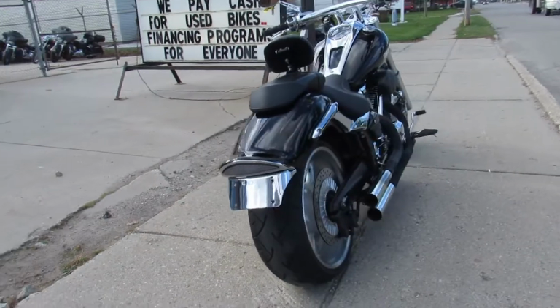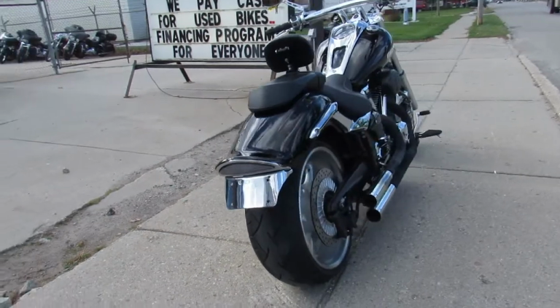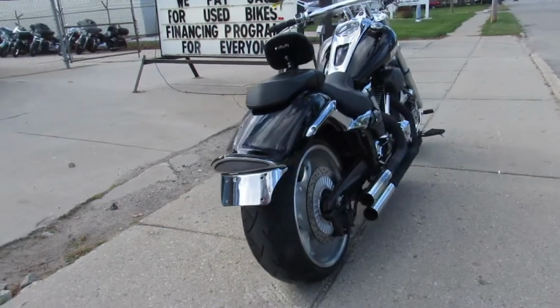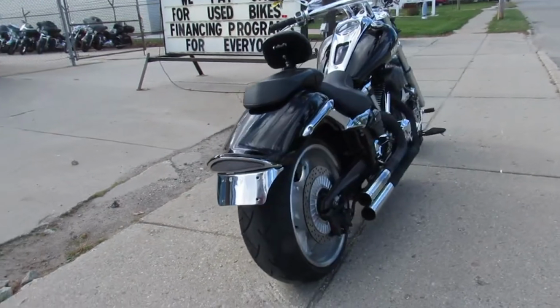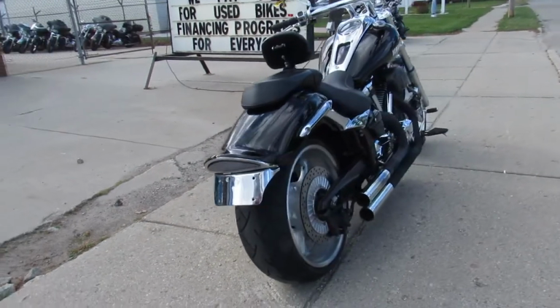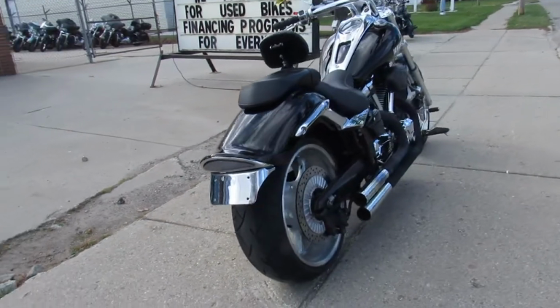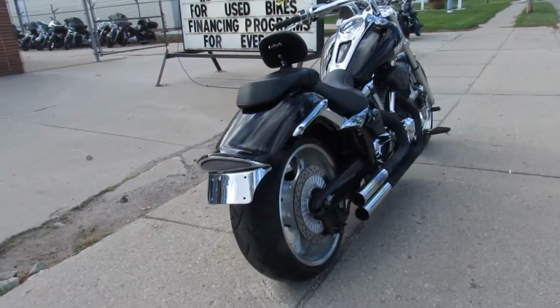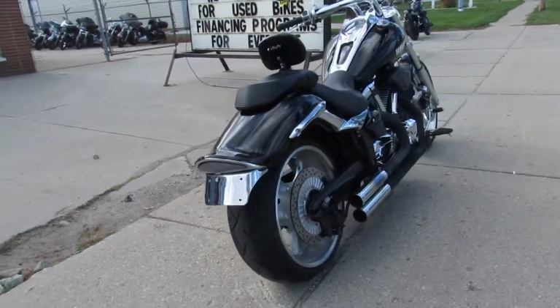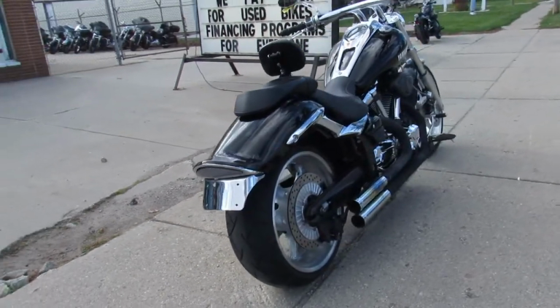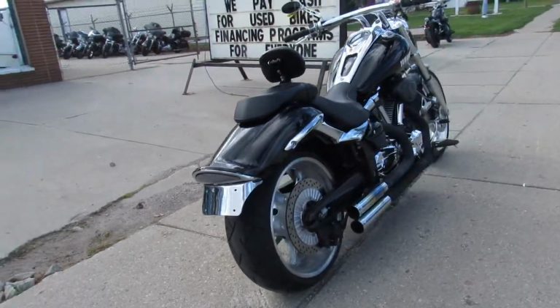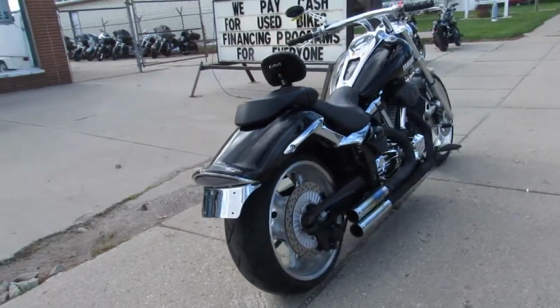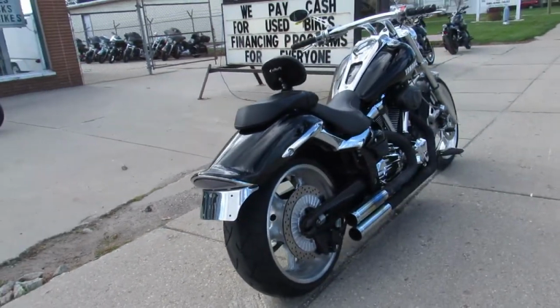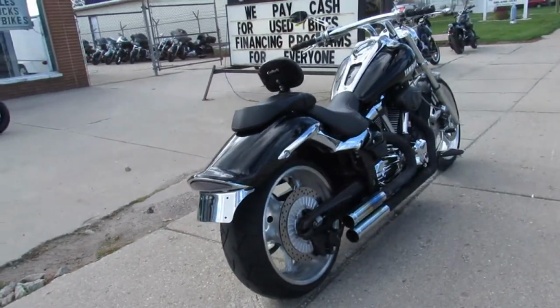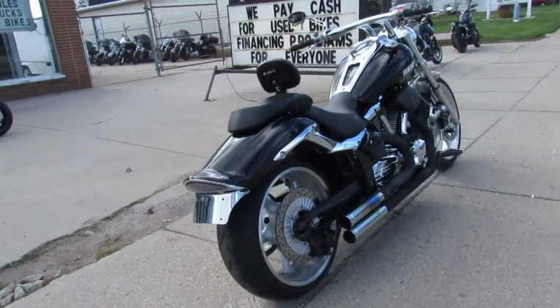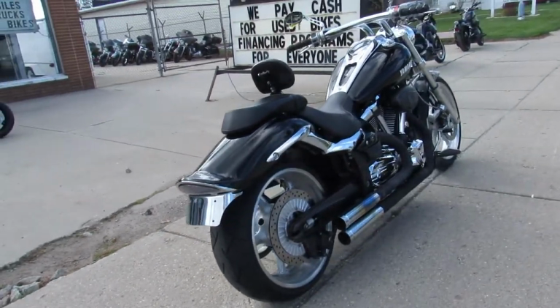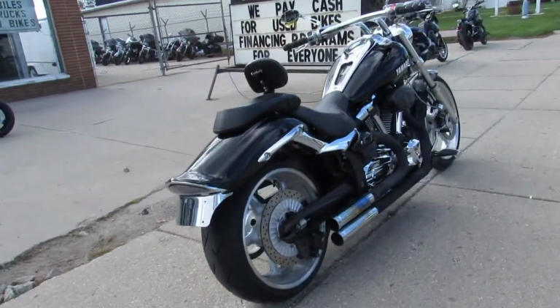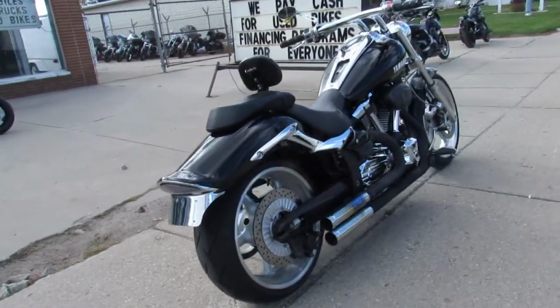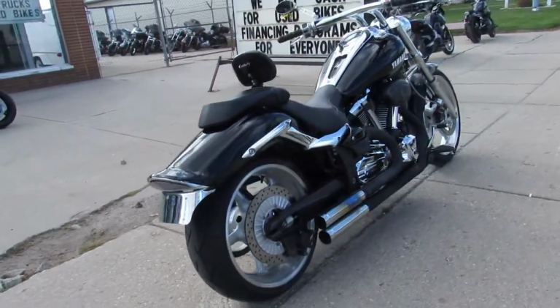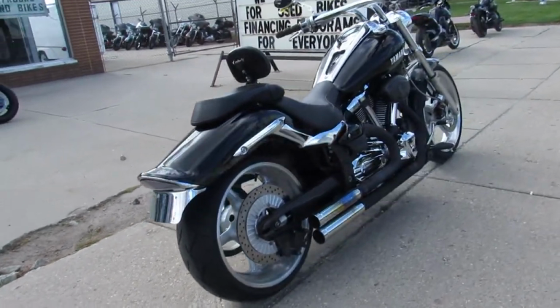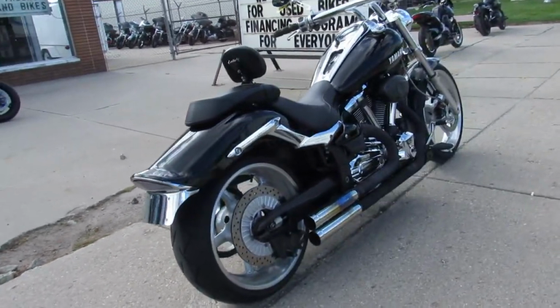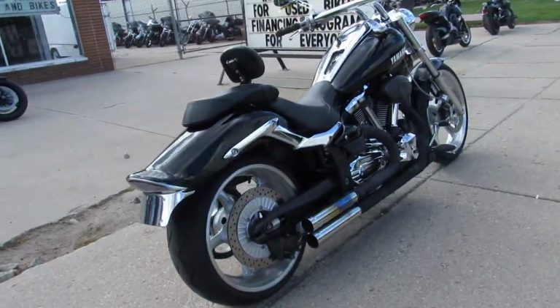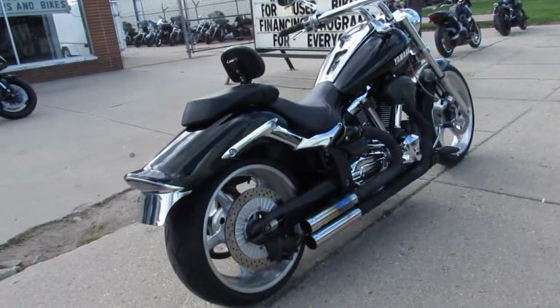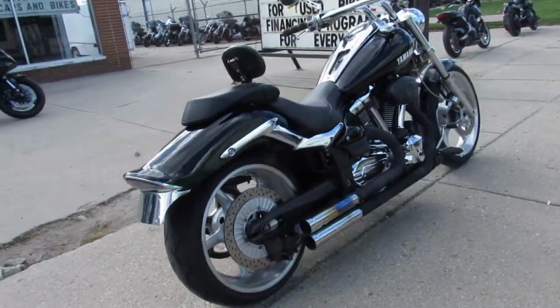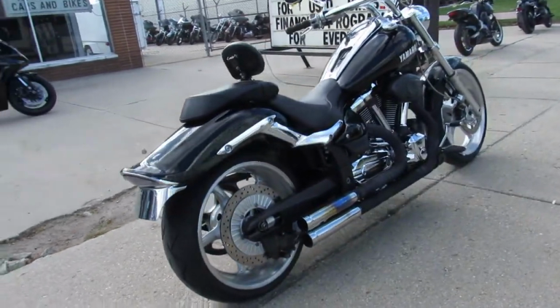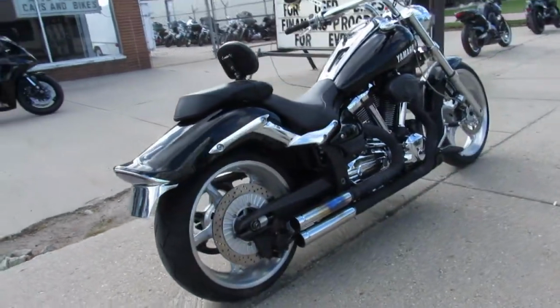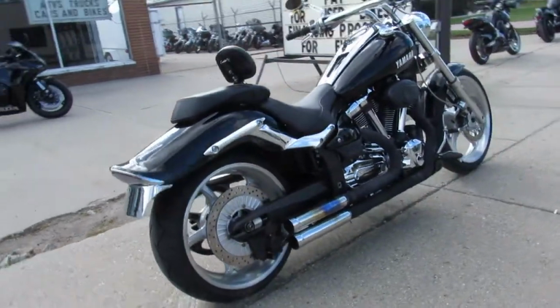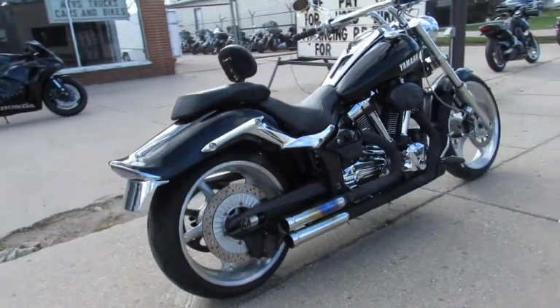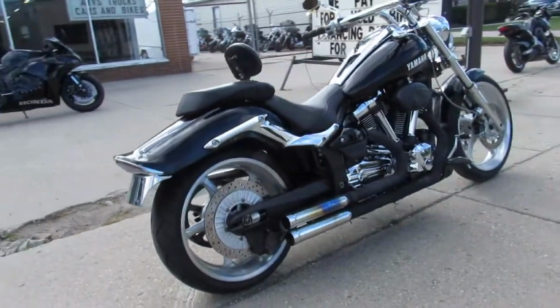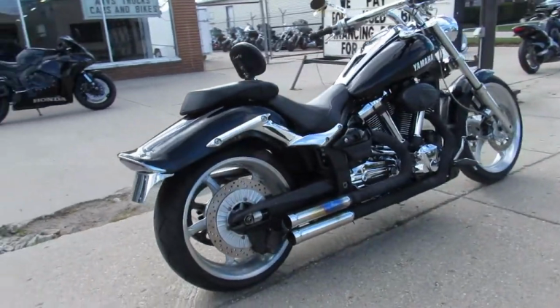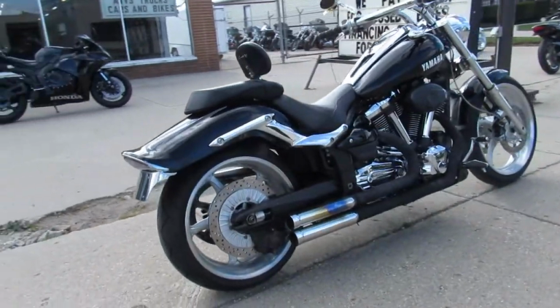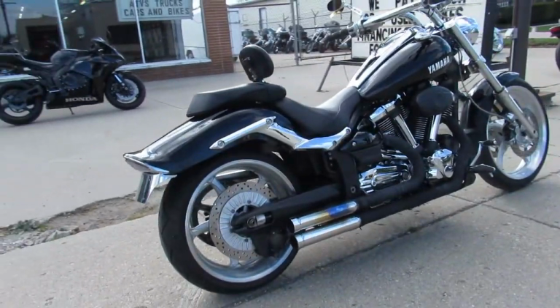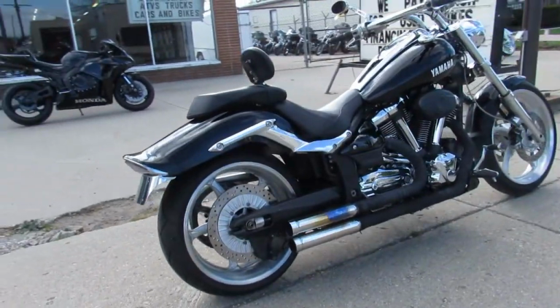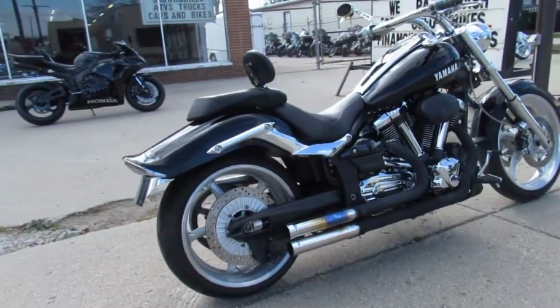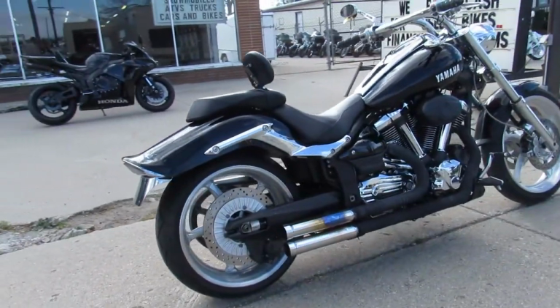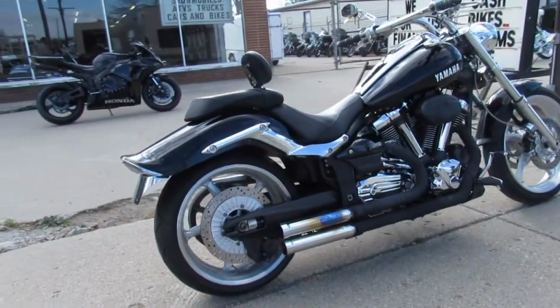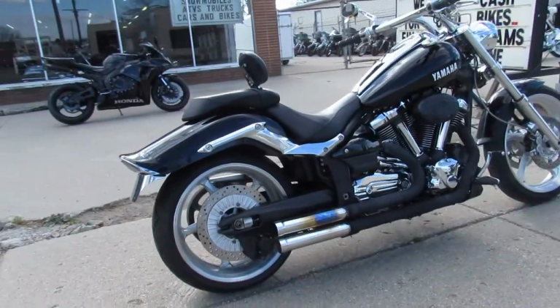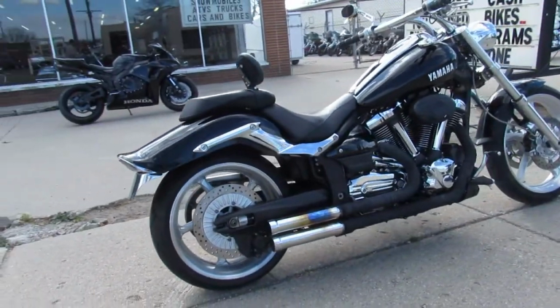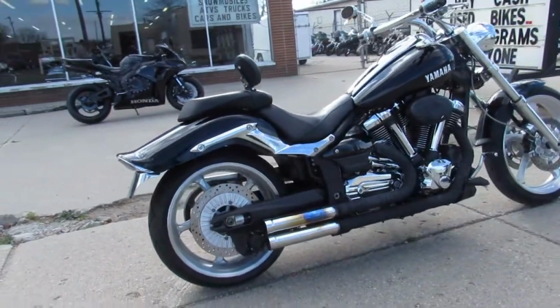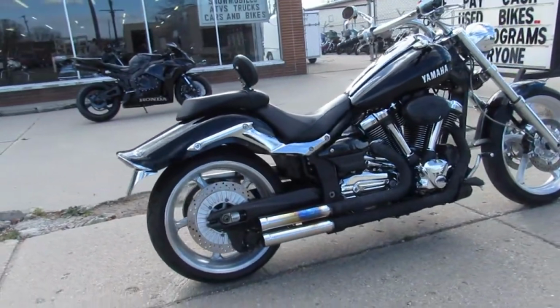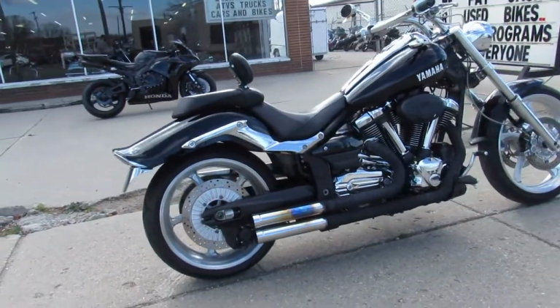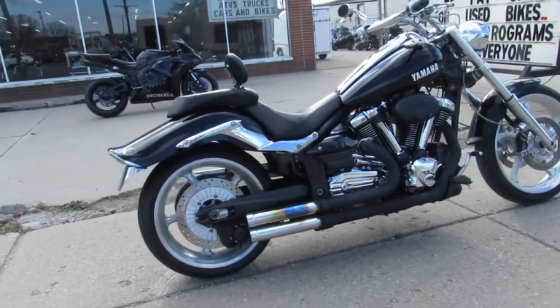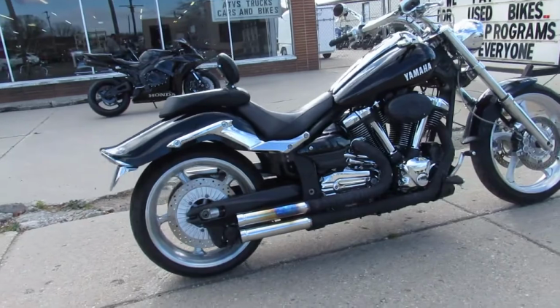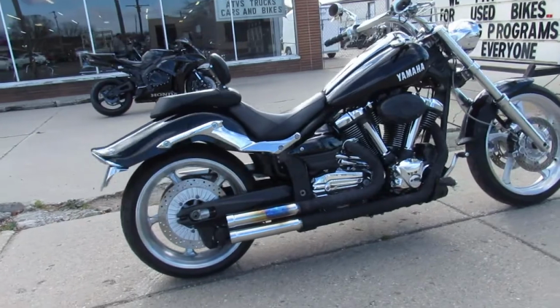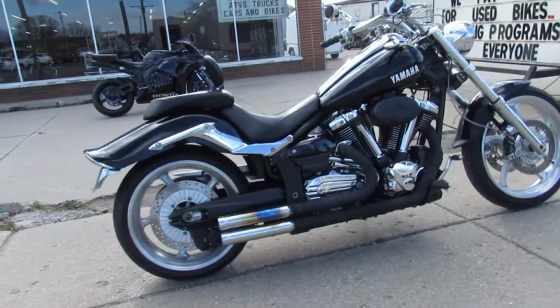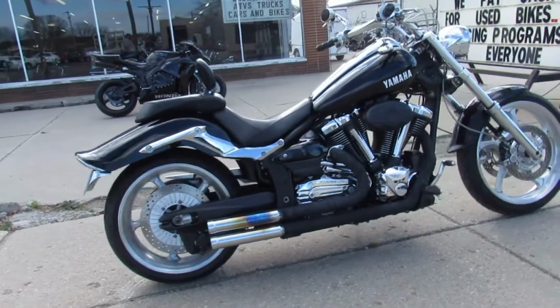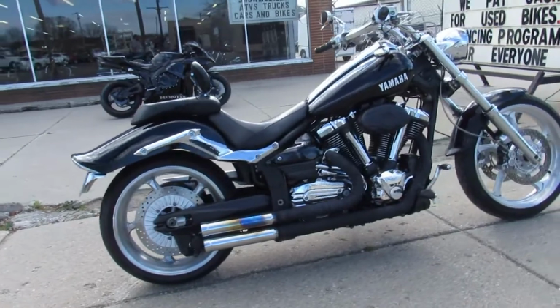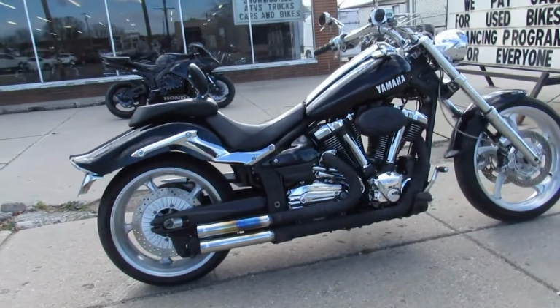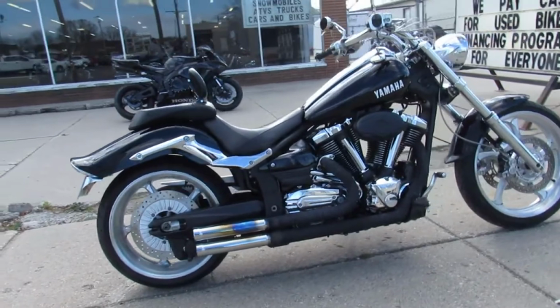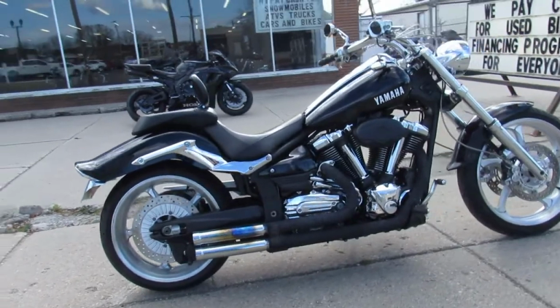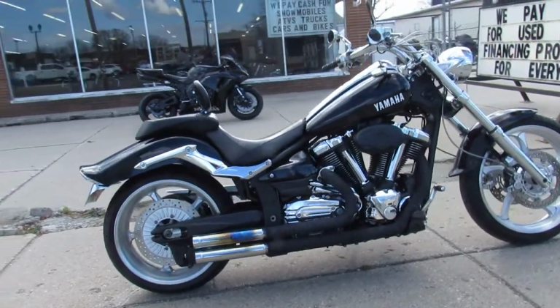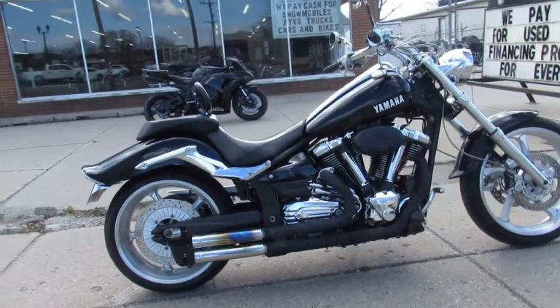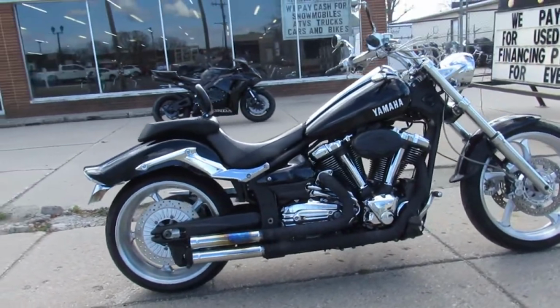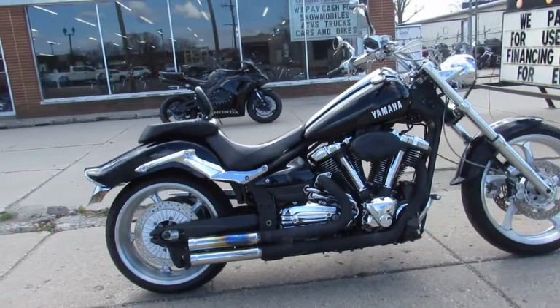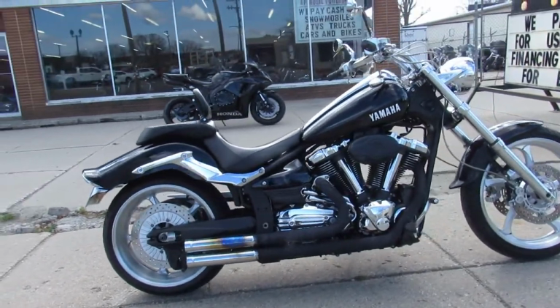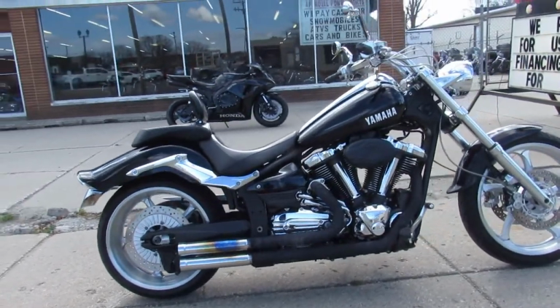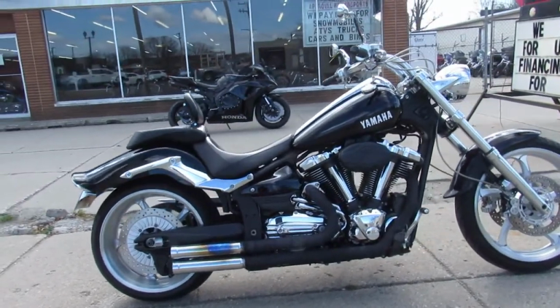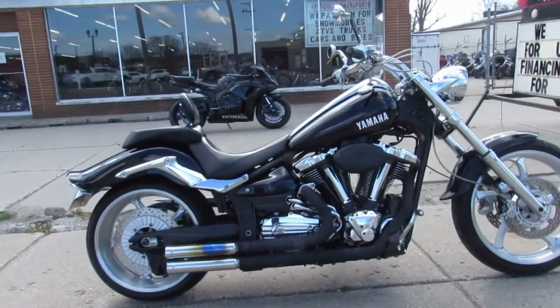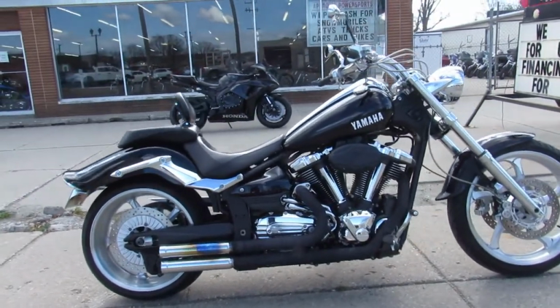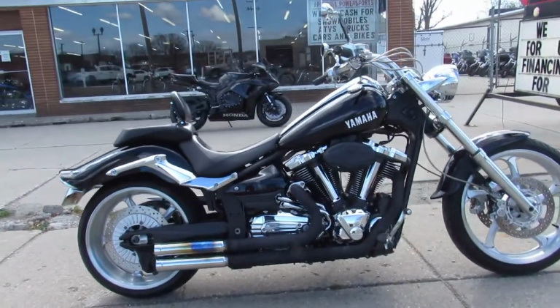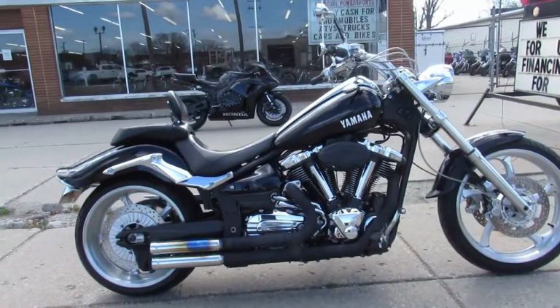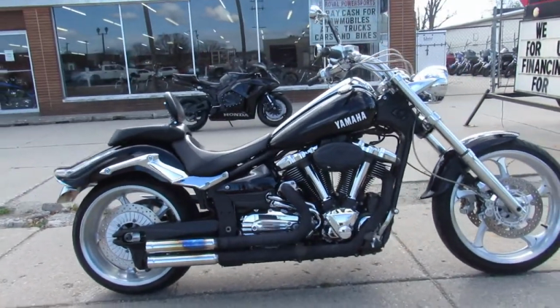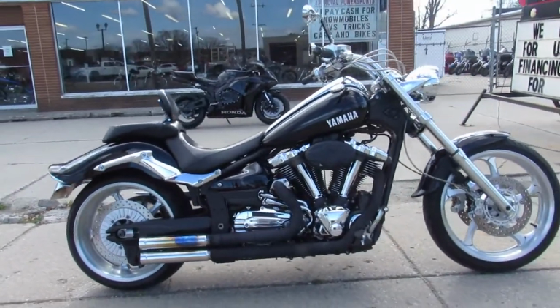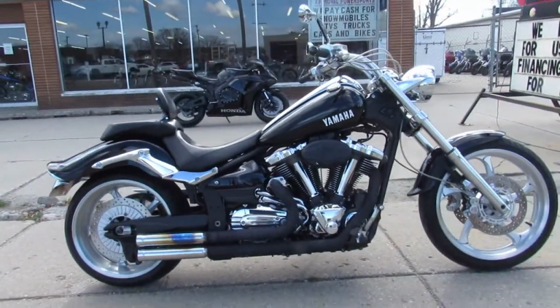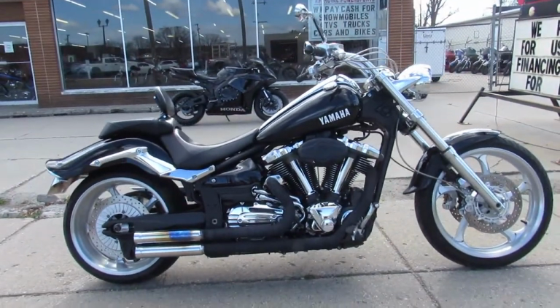That's a '14 Yamaha V-Star 950. Give us a call at 810-648-9500.